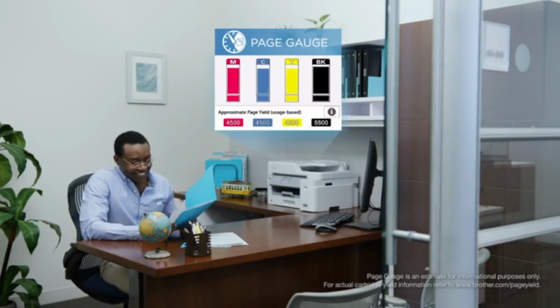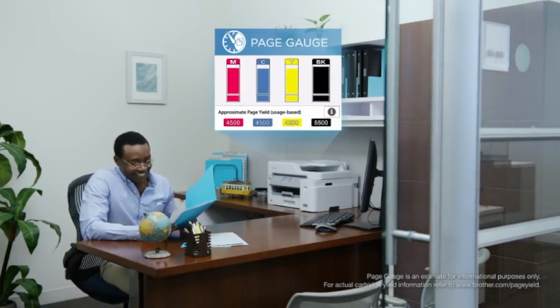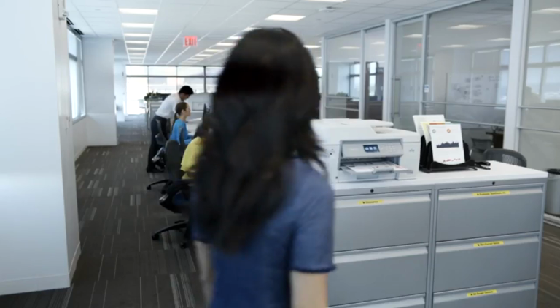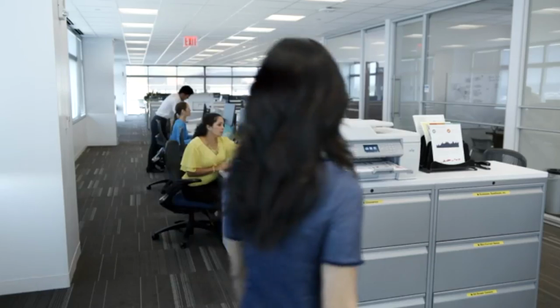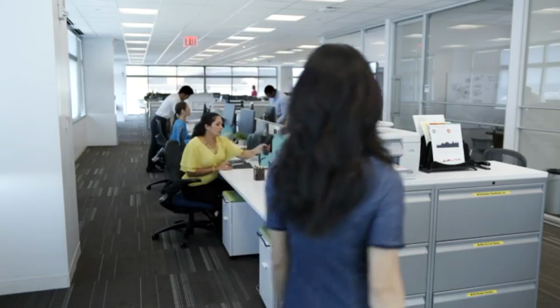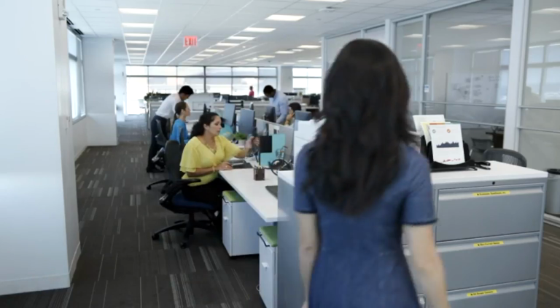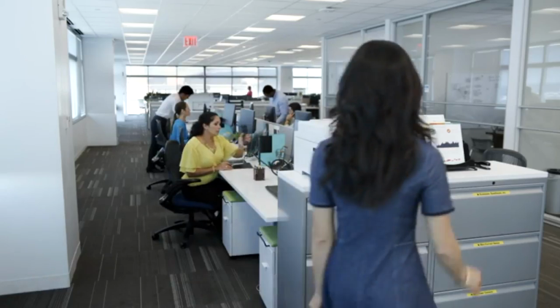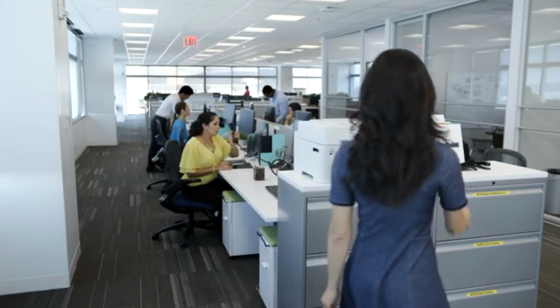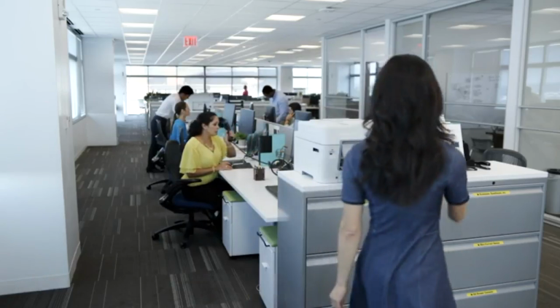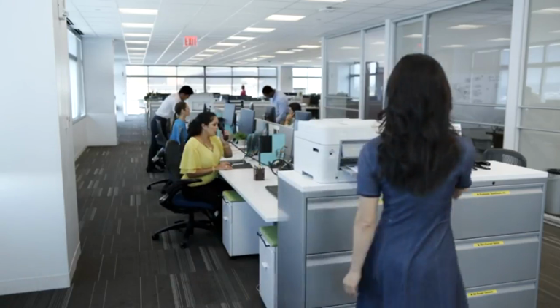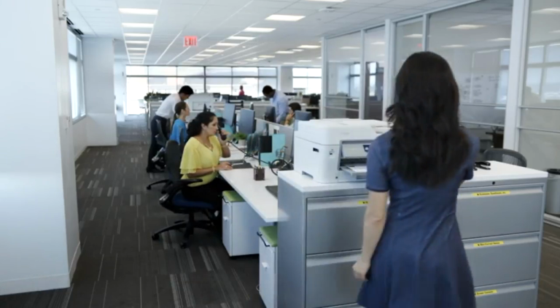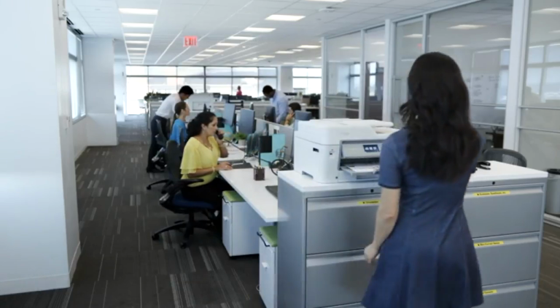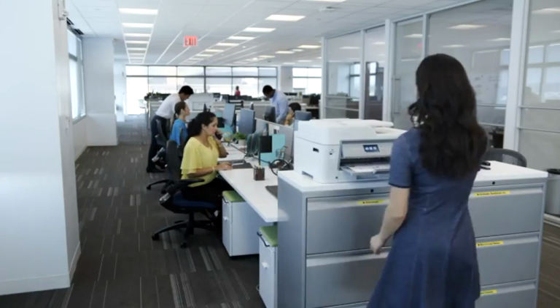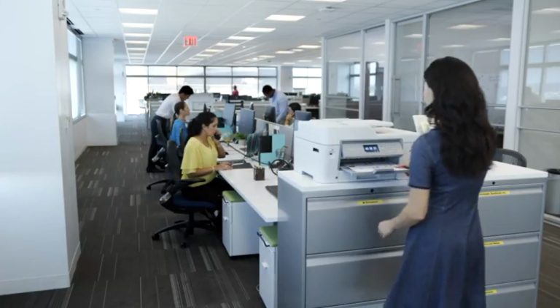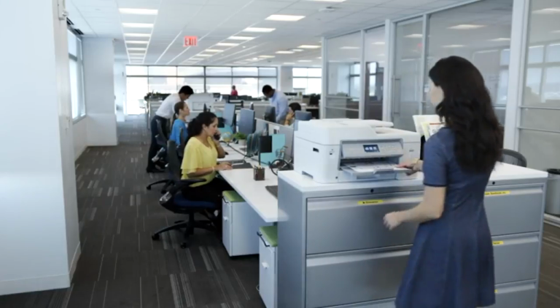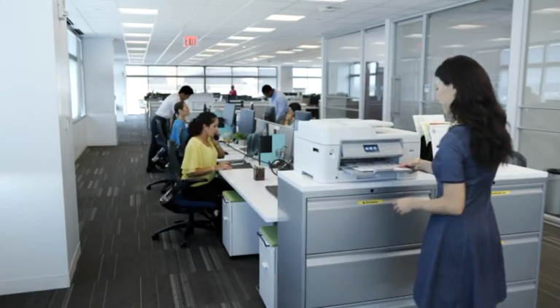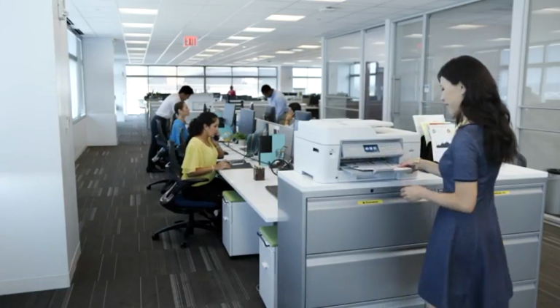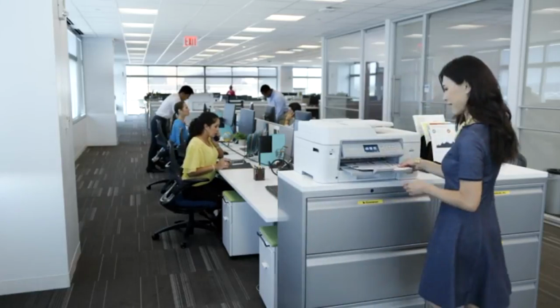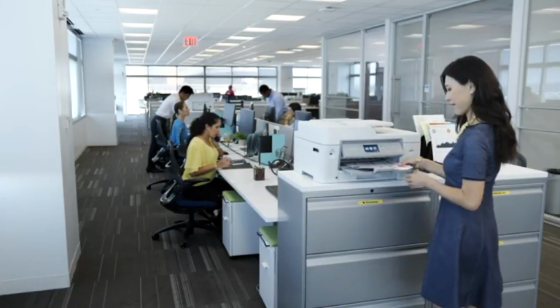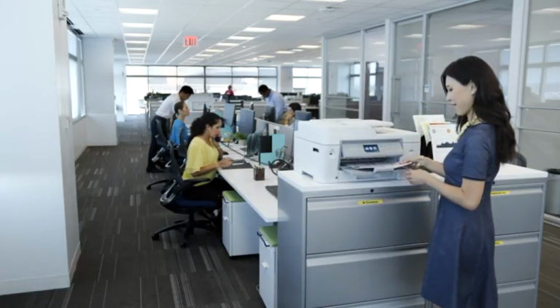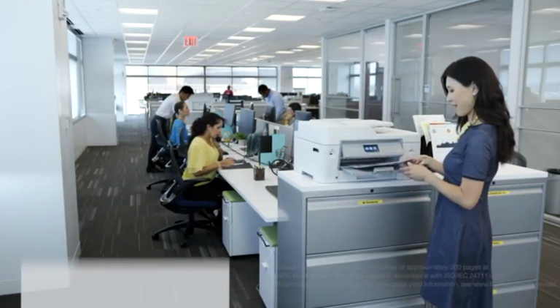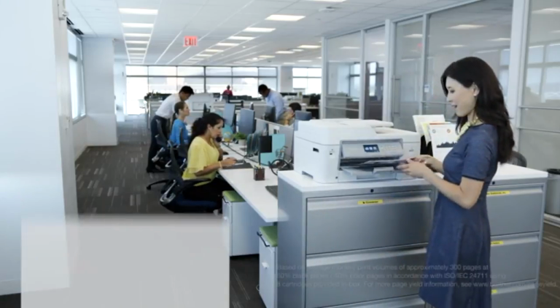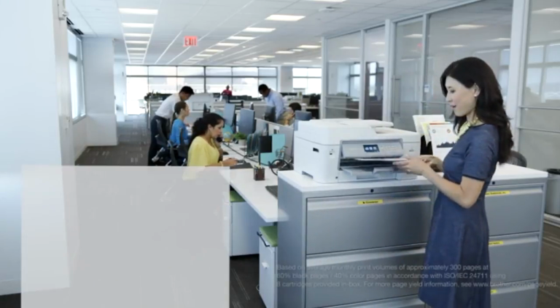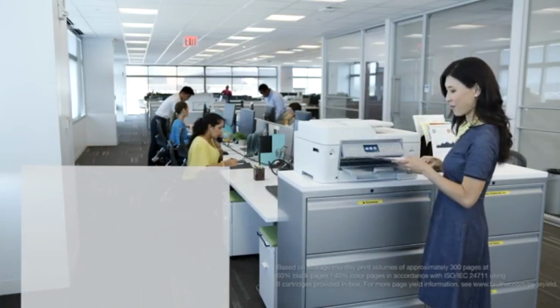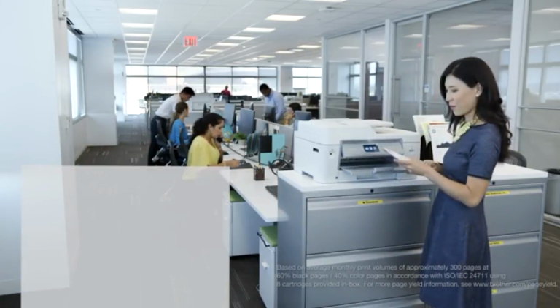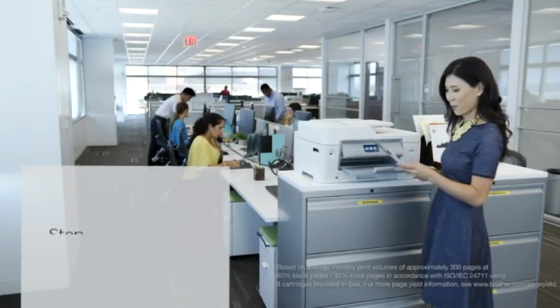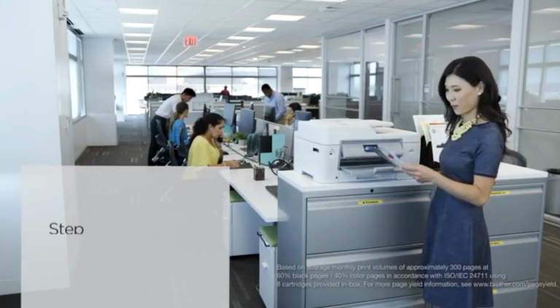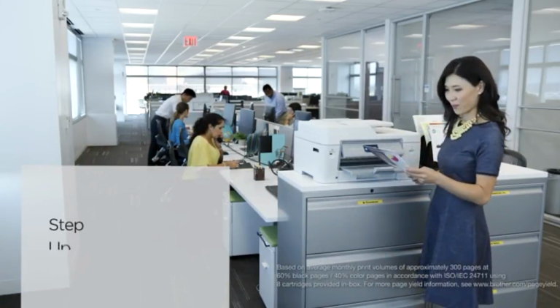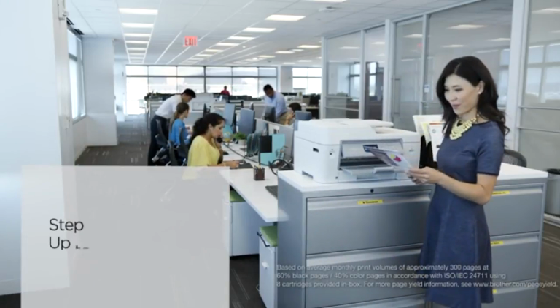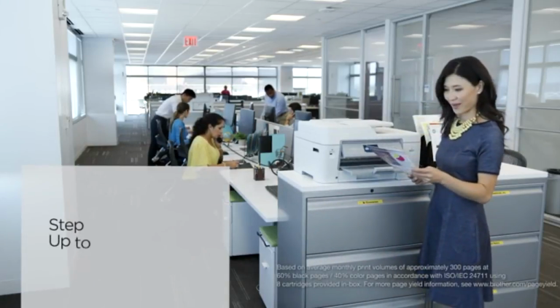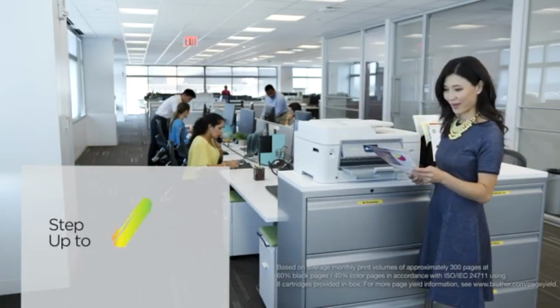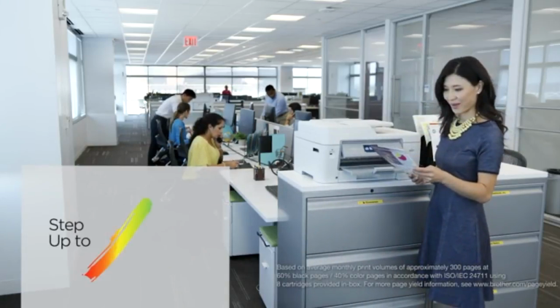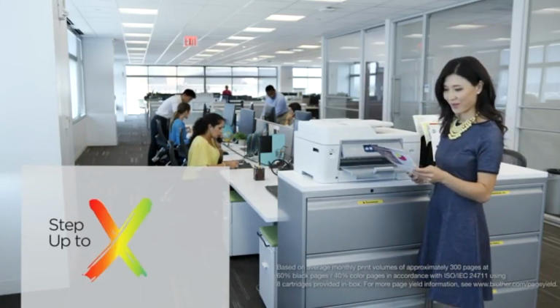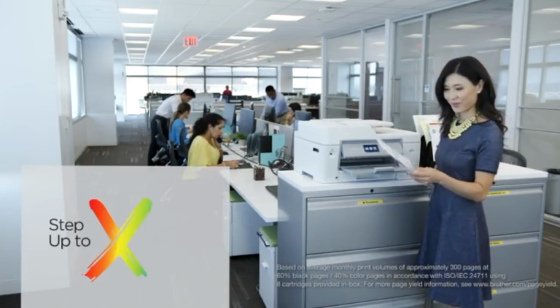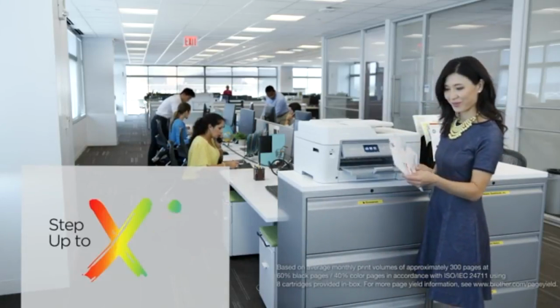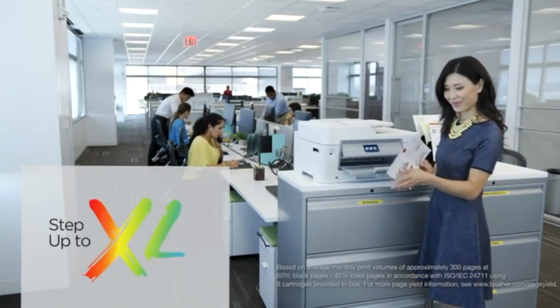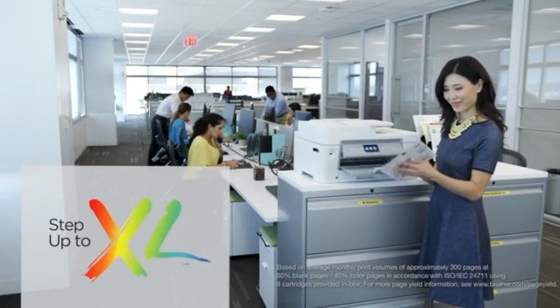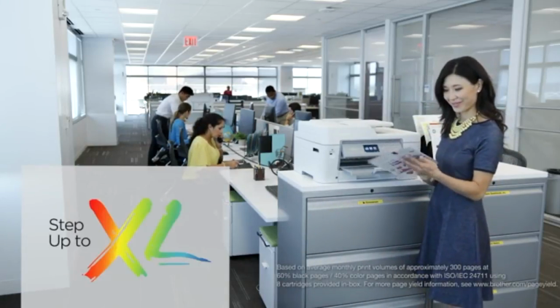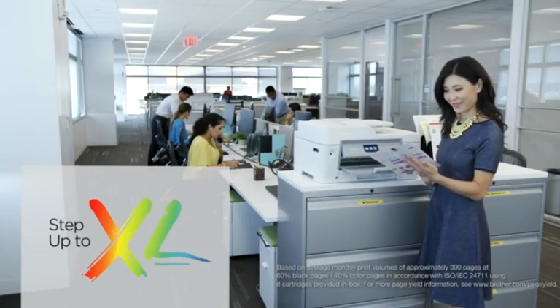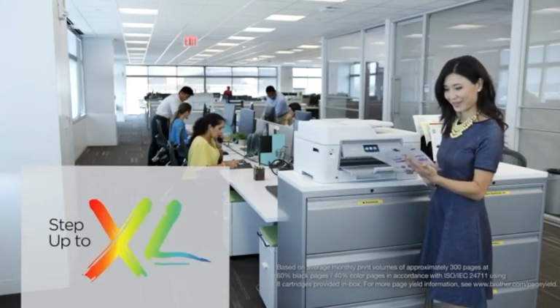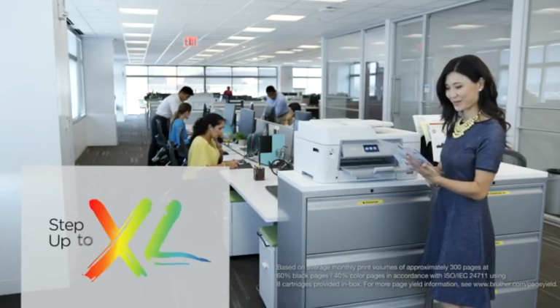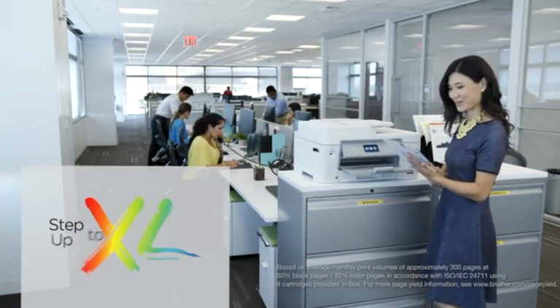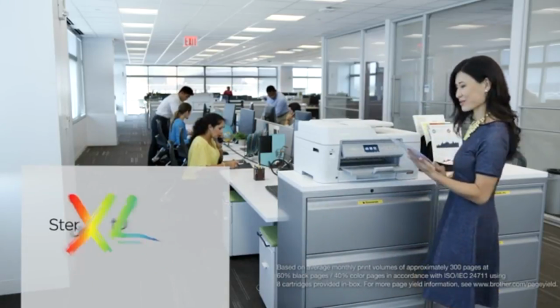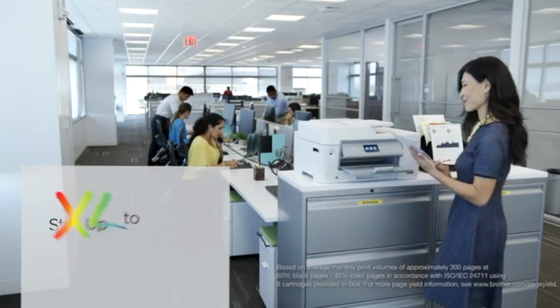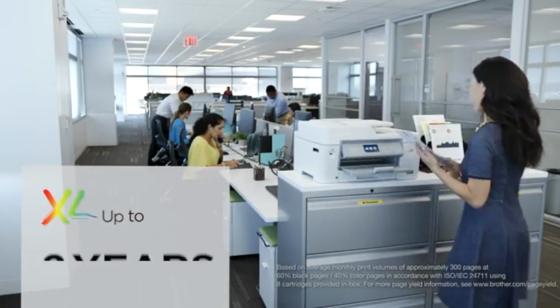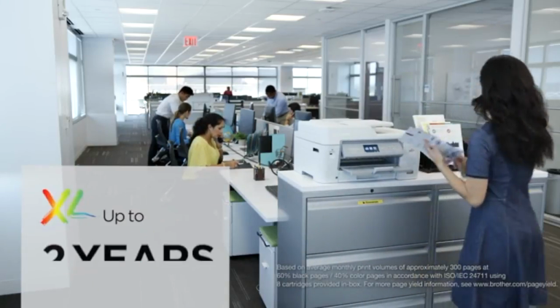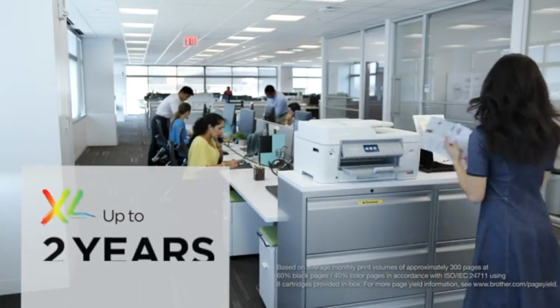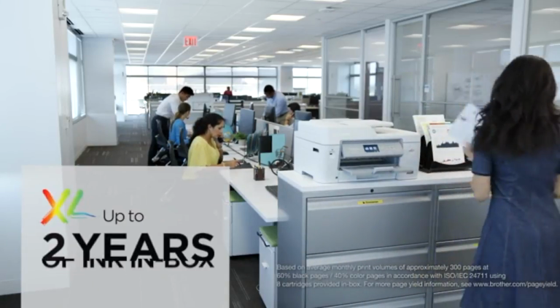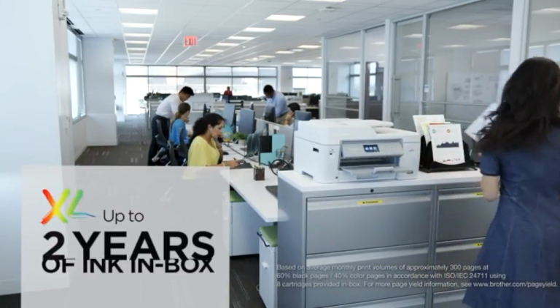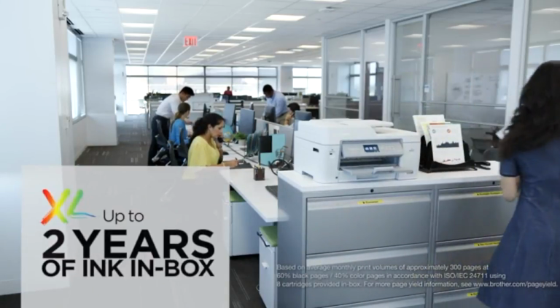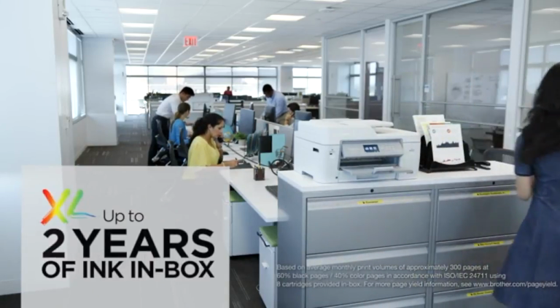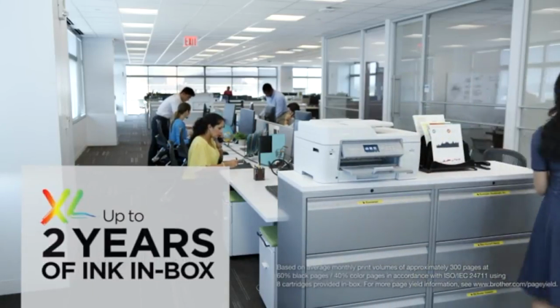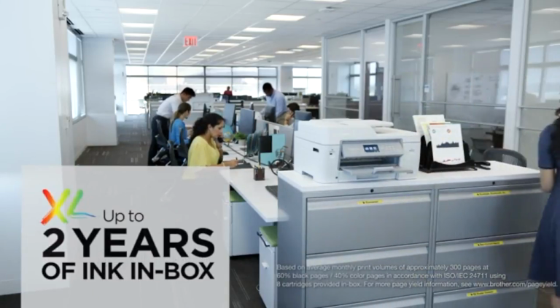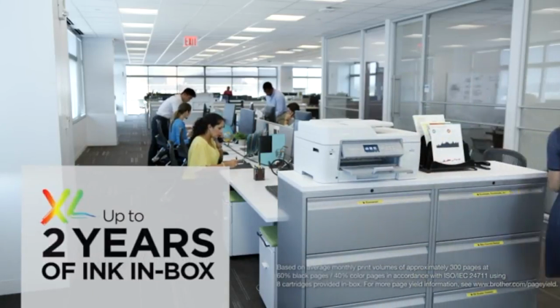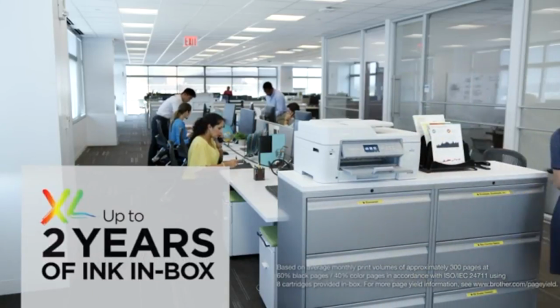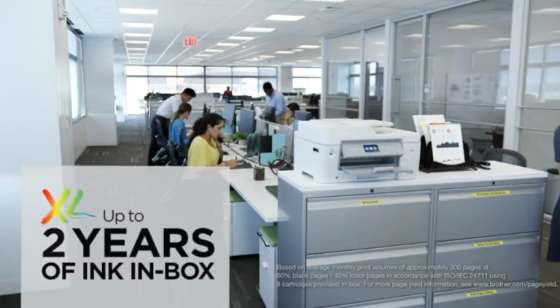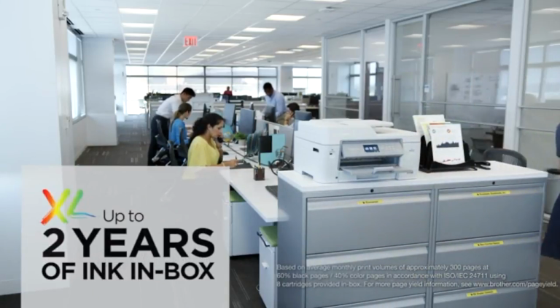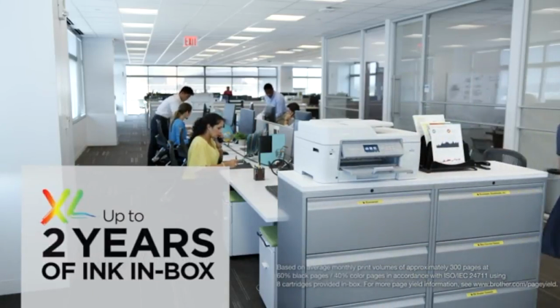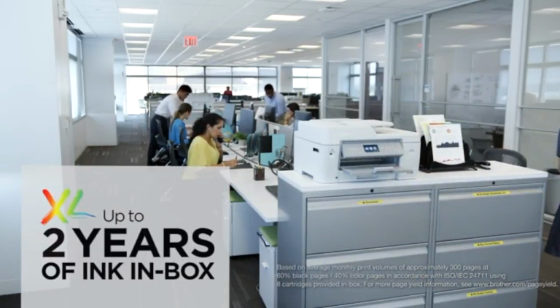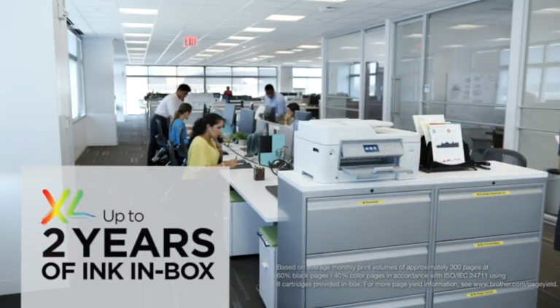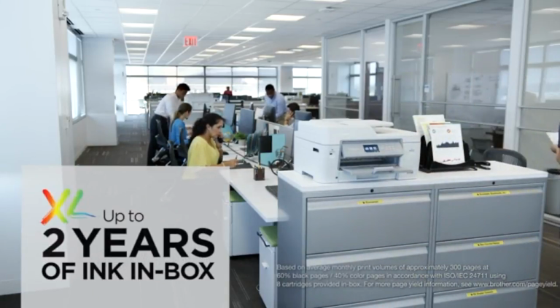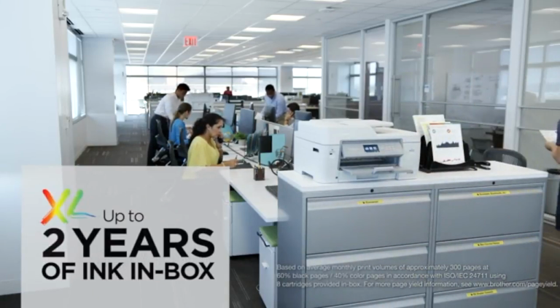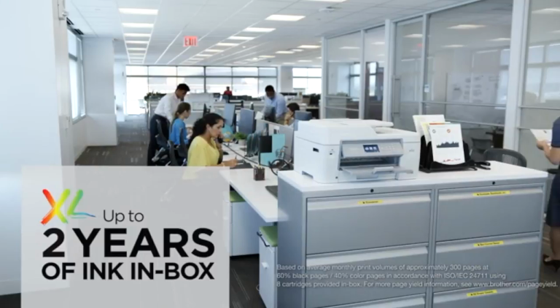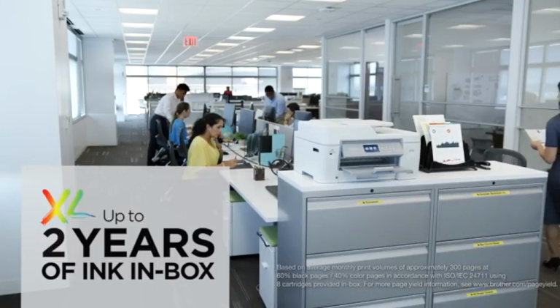If you want even more uninterrupted printing, upgrade to XL Extended Print for up to two years of ink in the box.